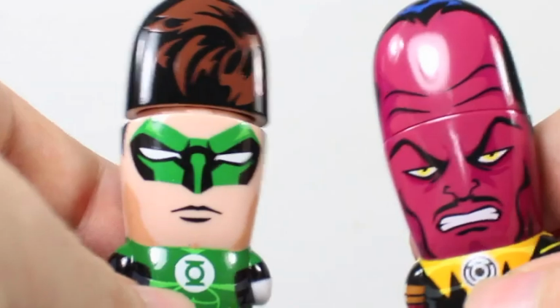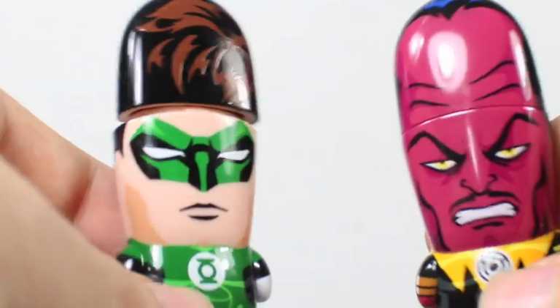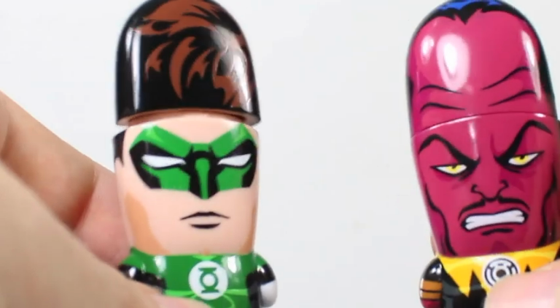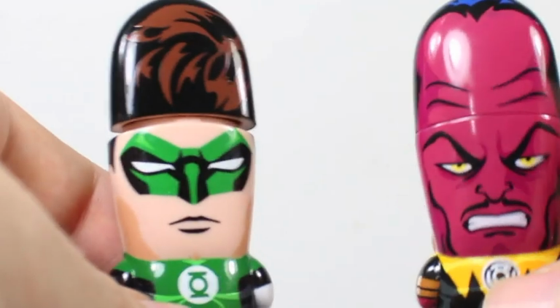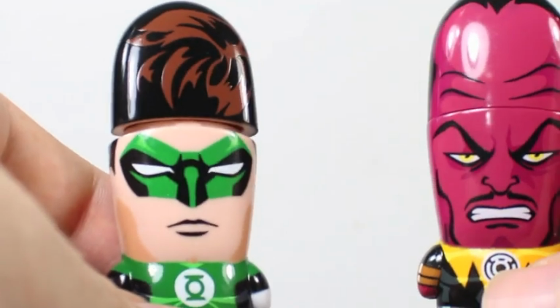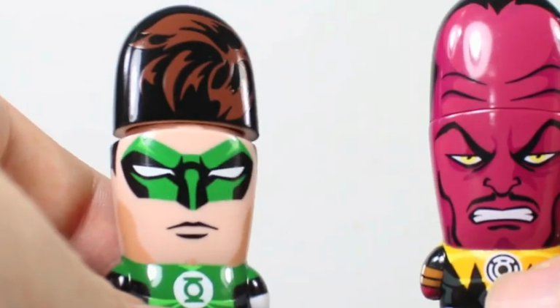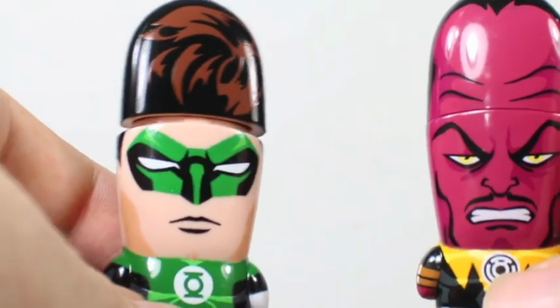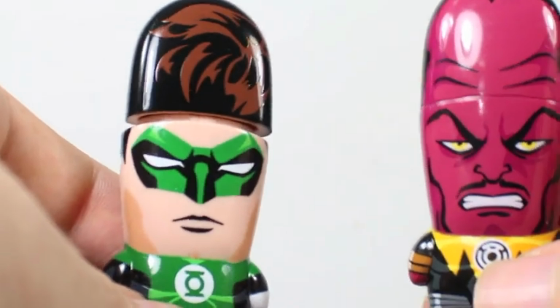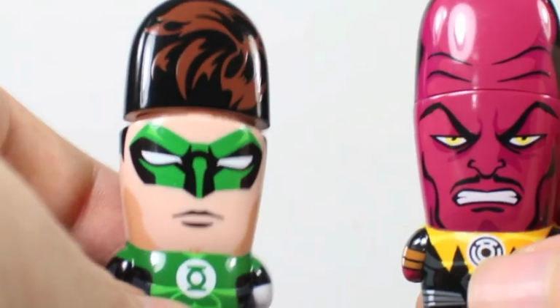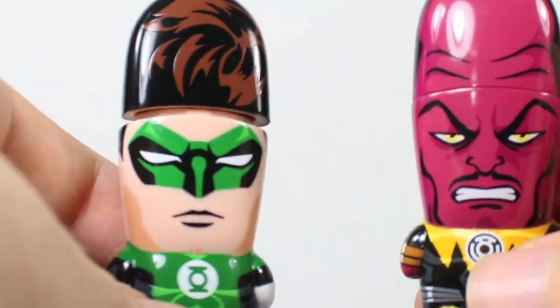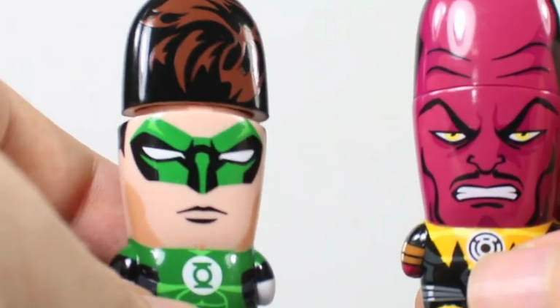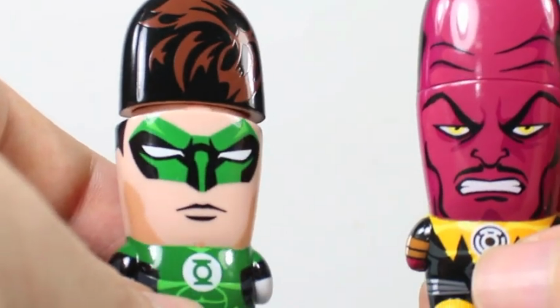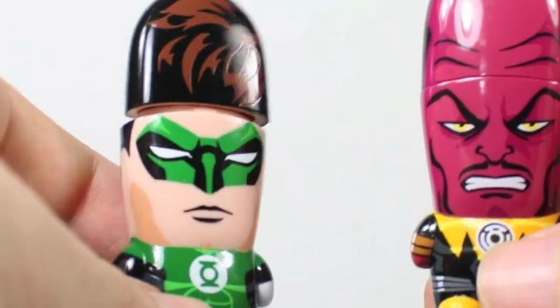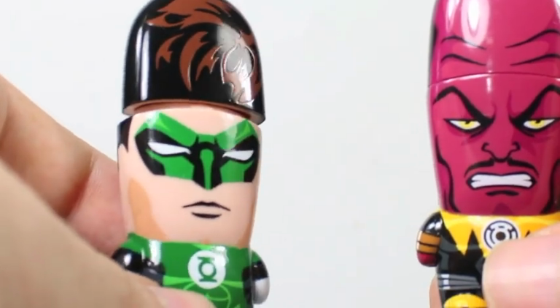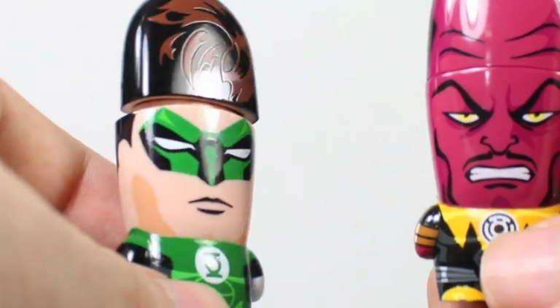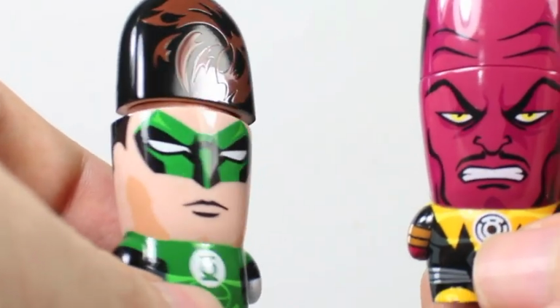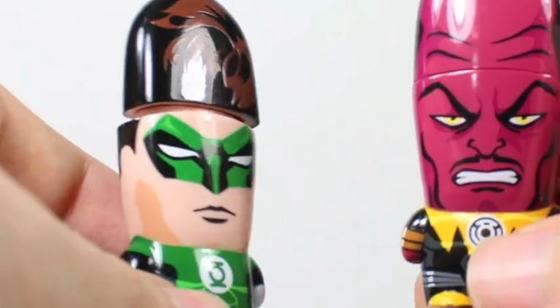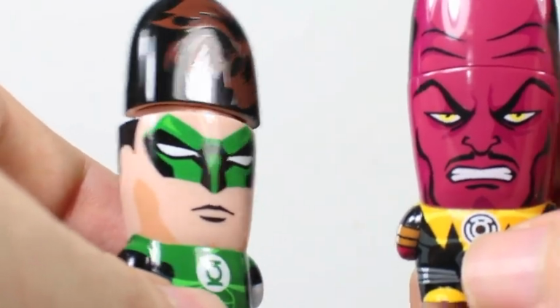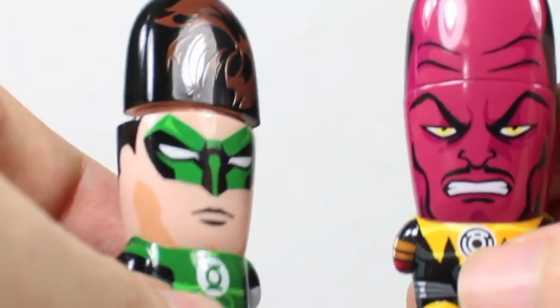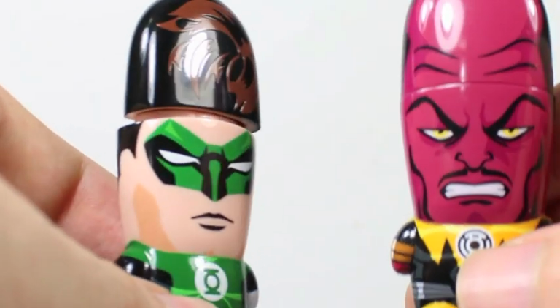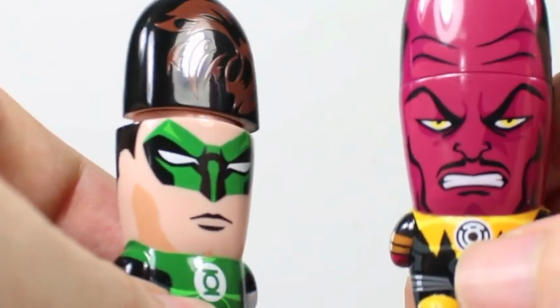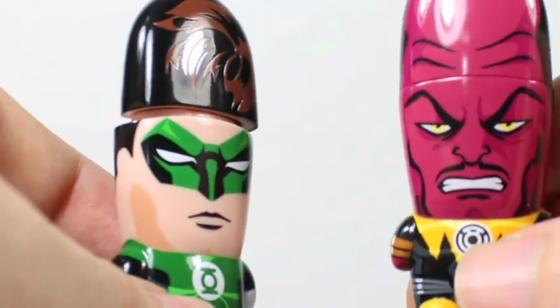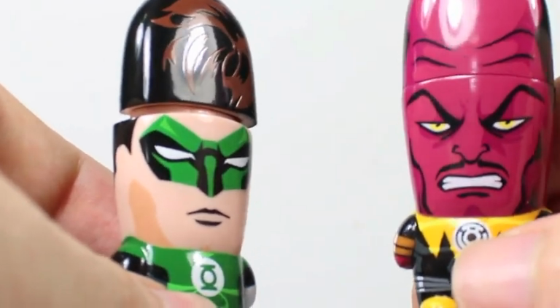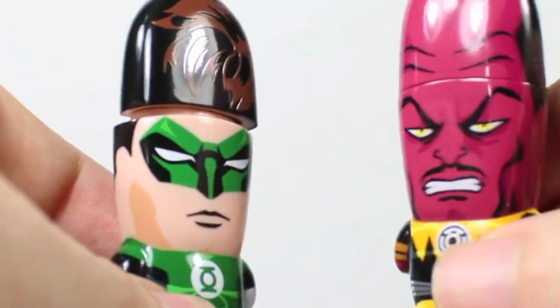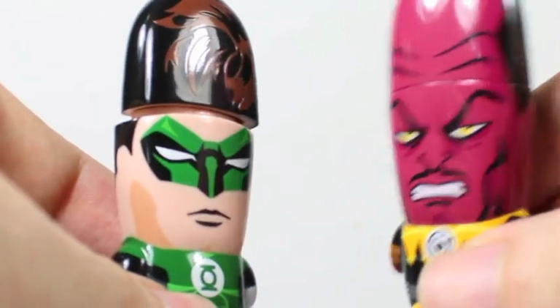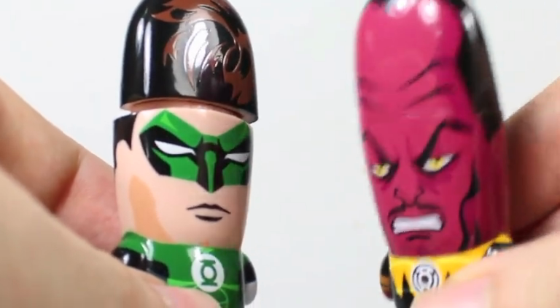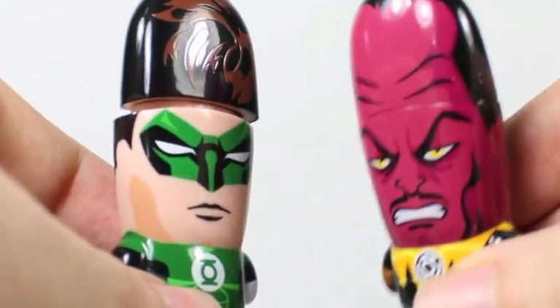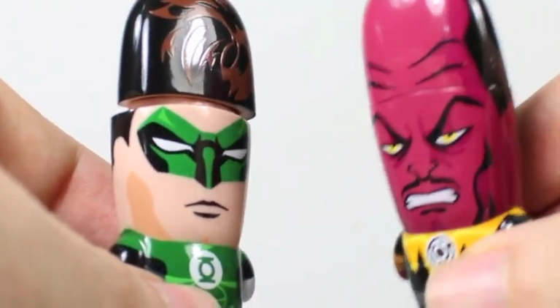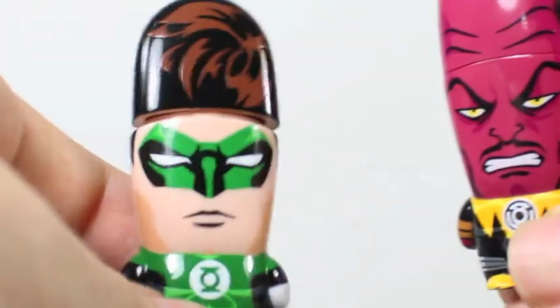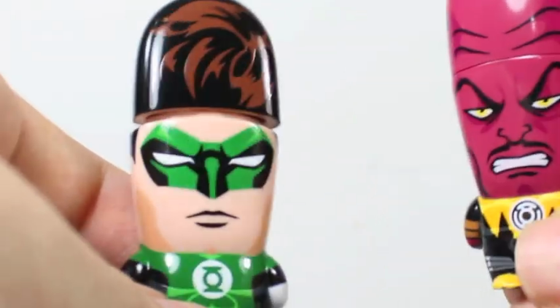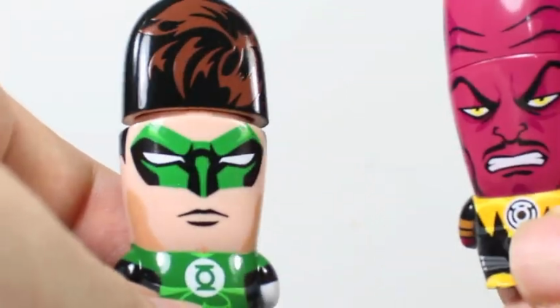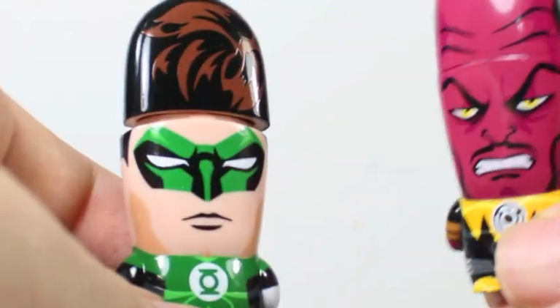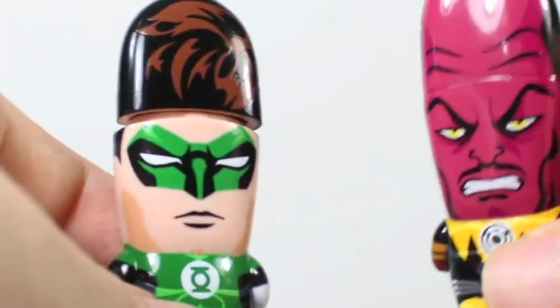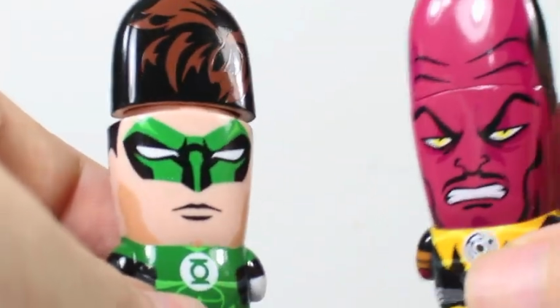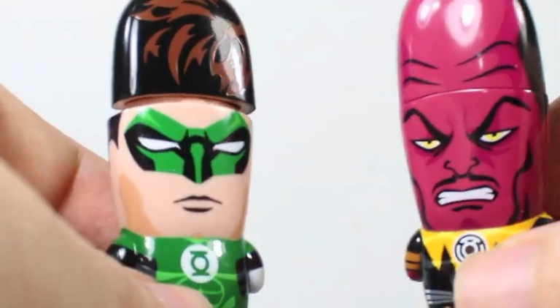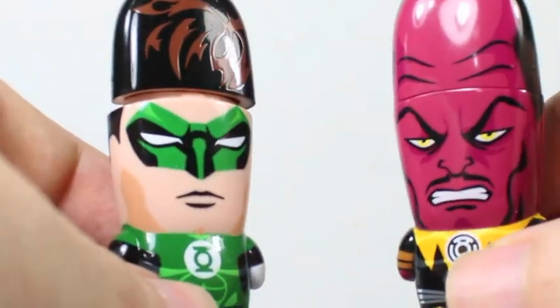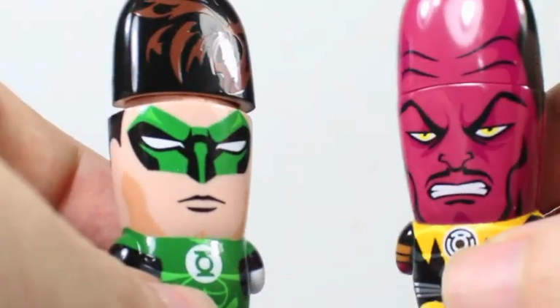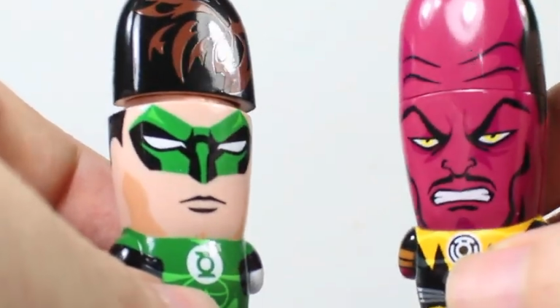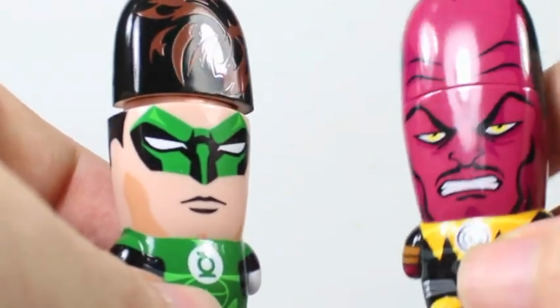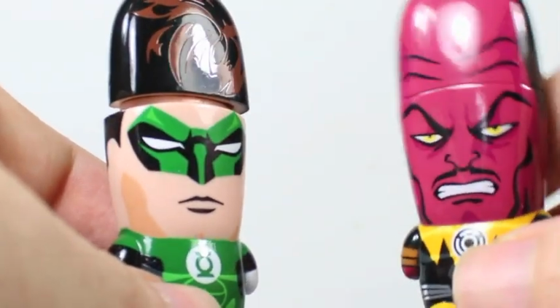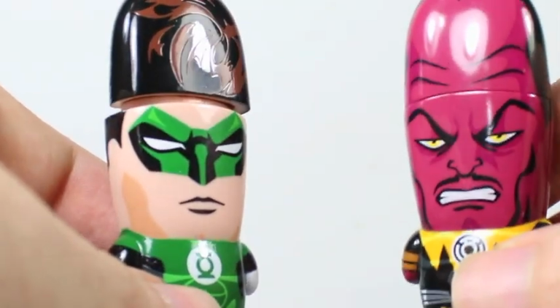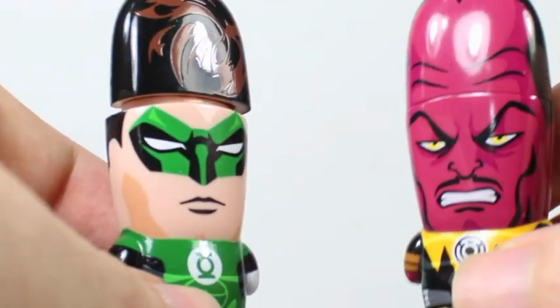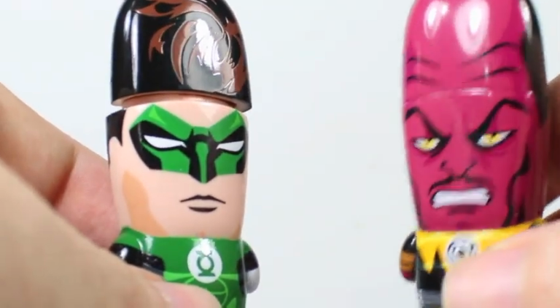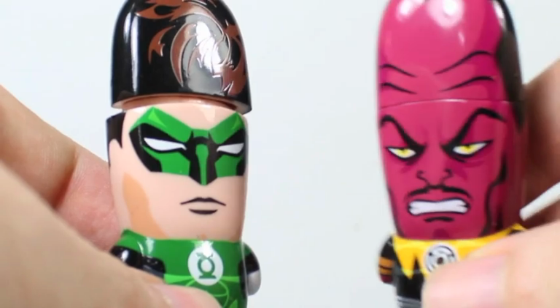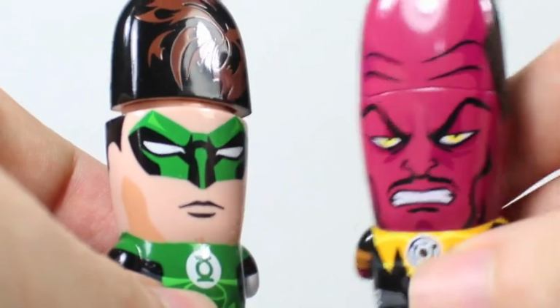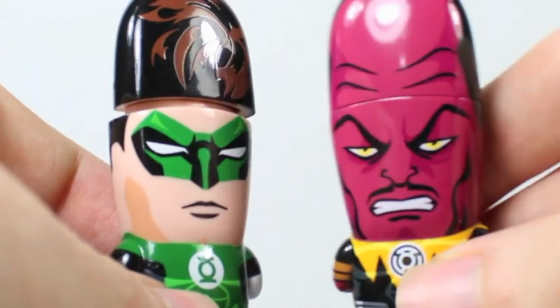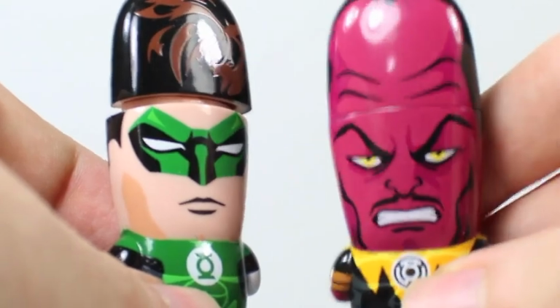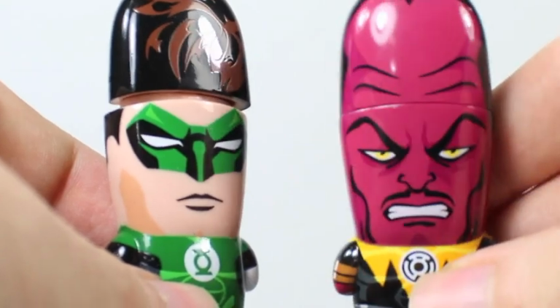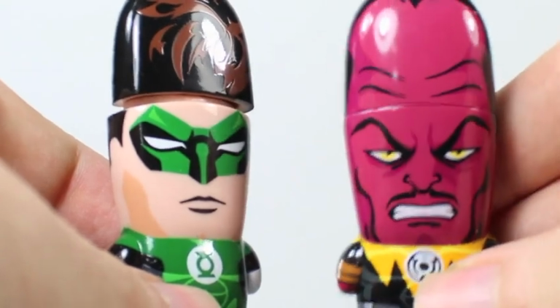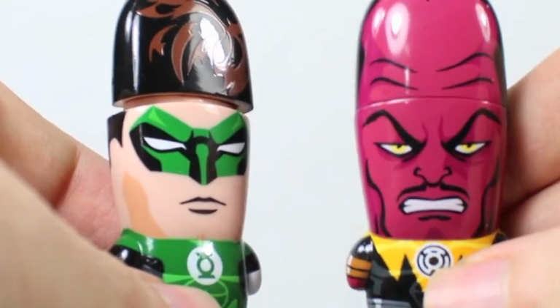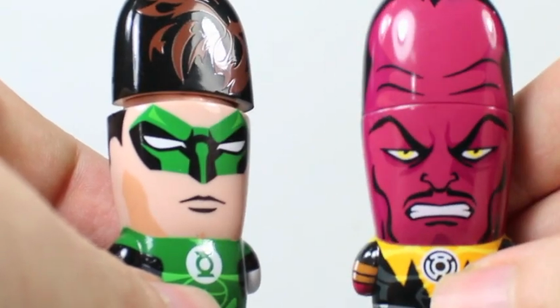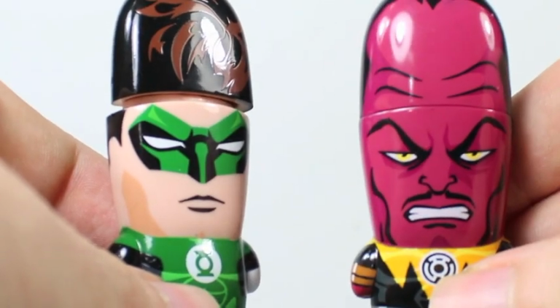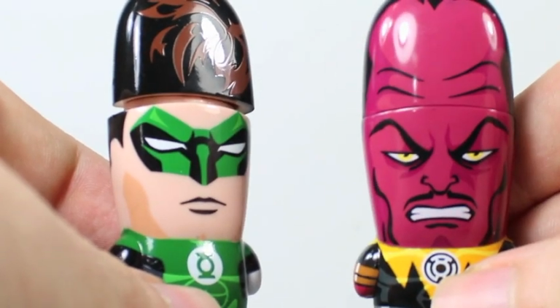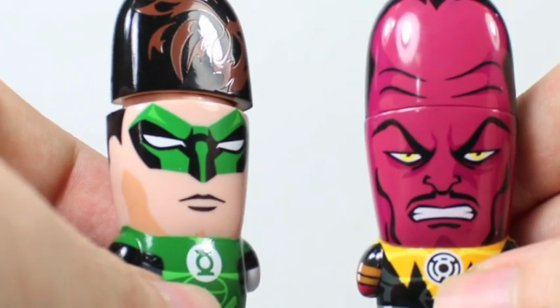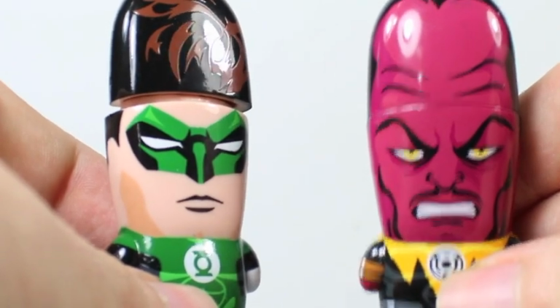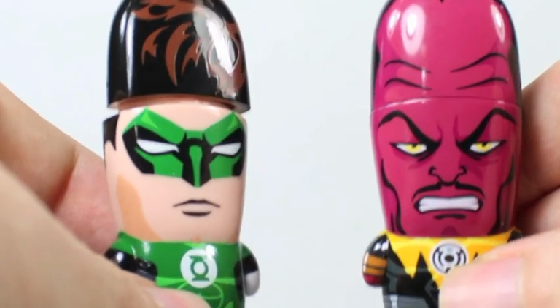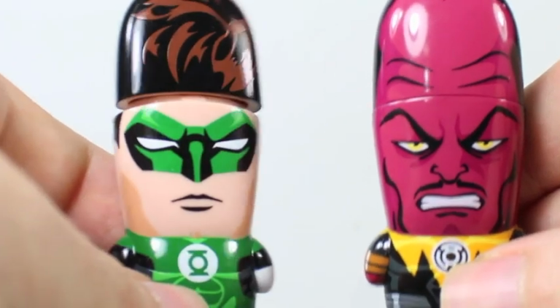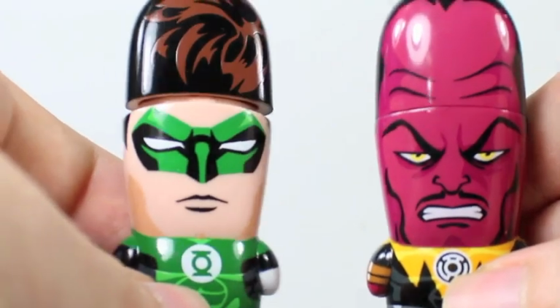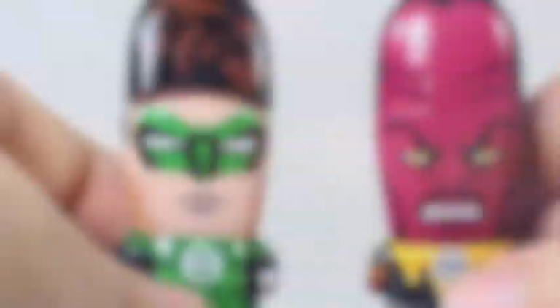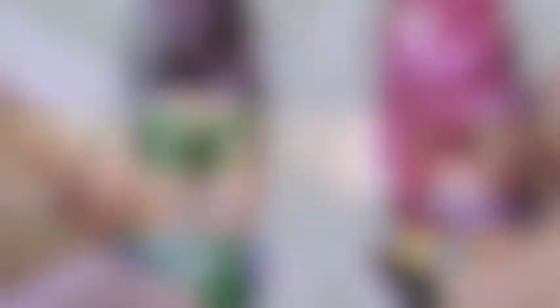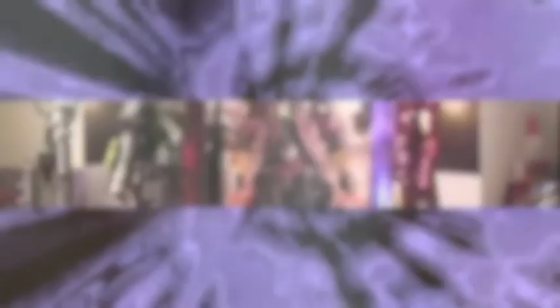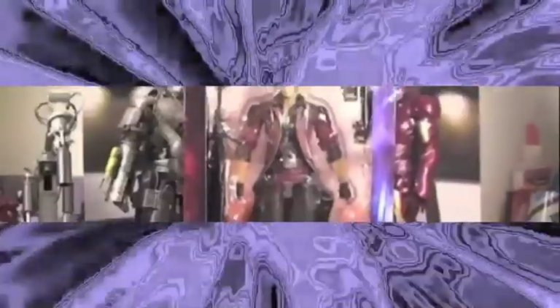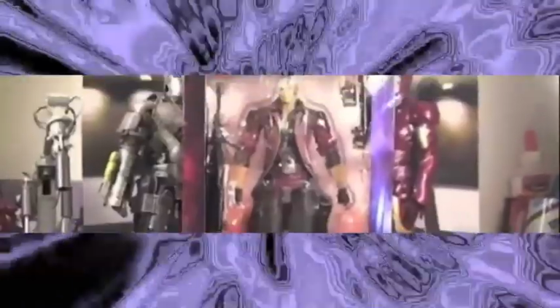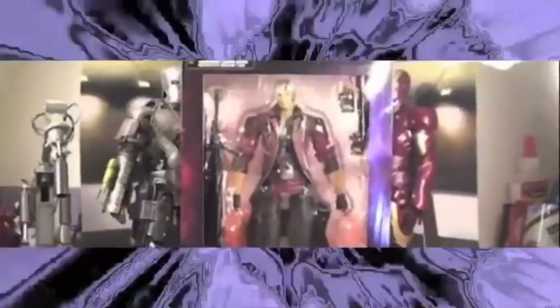In brightest day and blackest night, is my head on right? No. Ah crap, can you help me fix it? I fear I cannot. Damn. Jackpot!